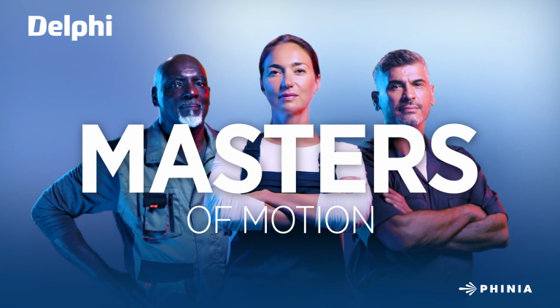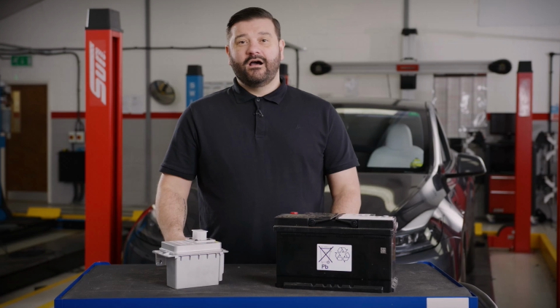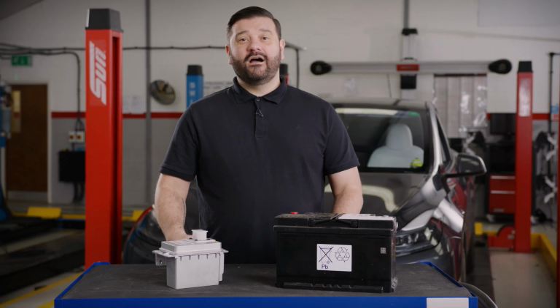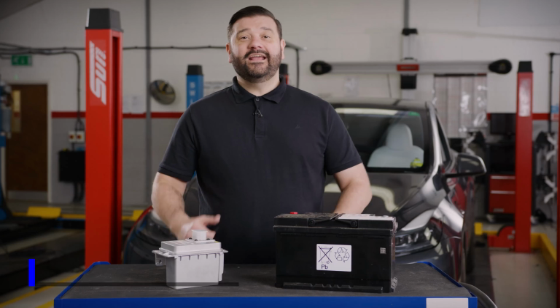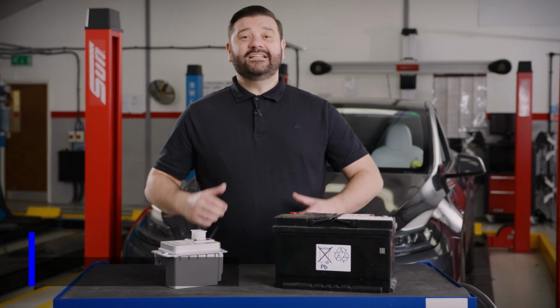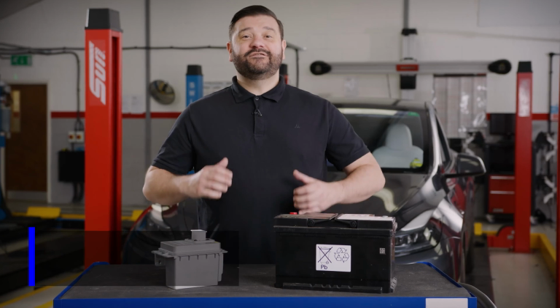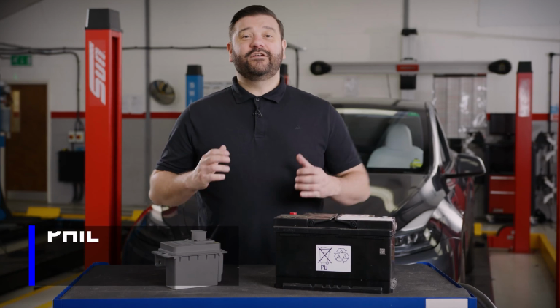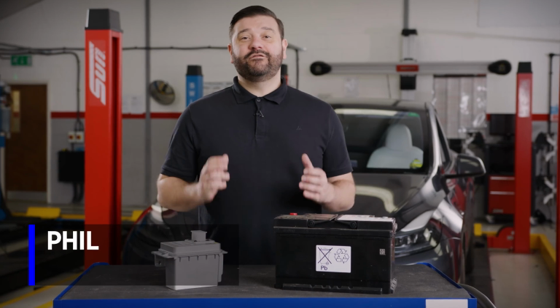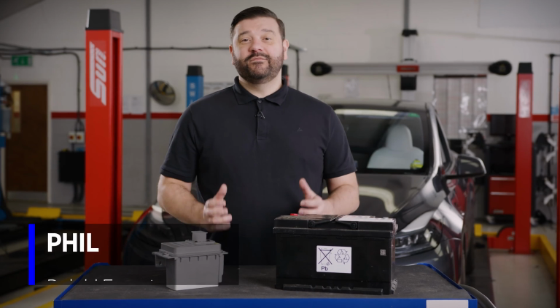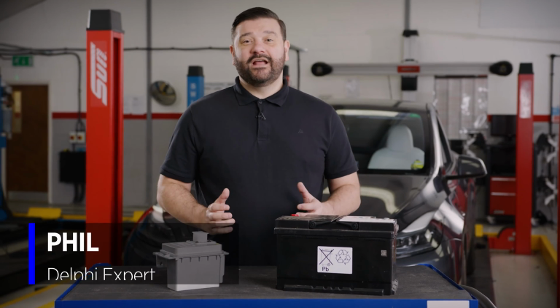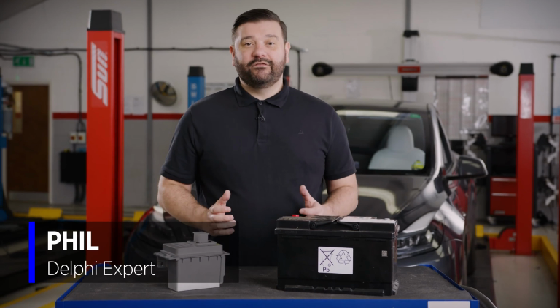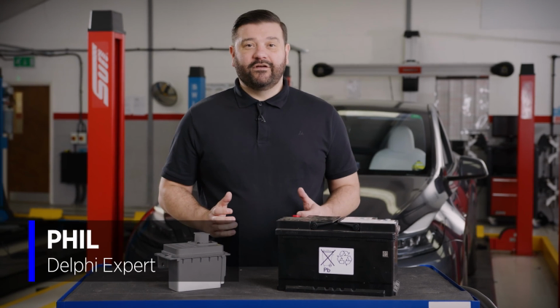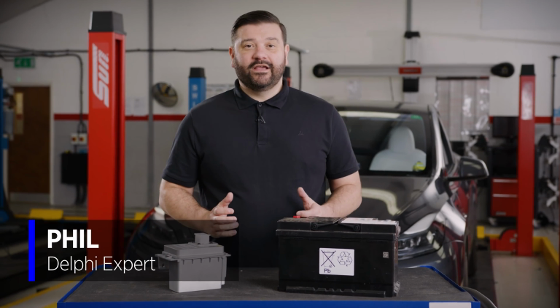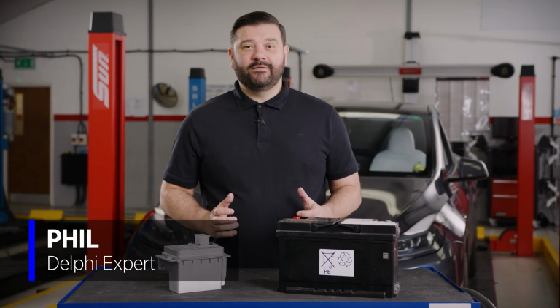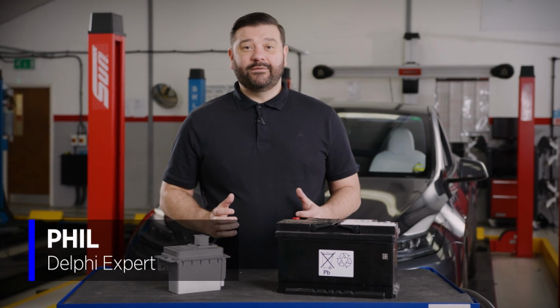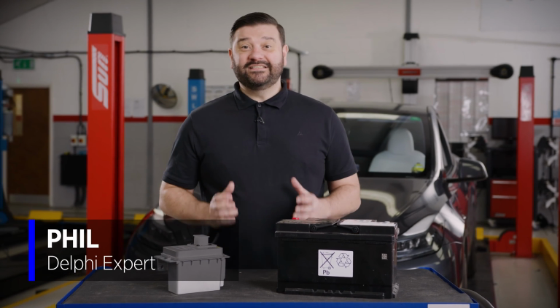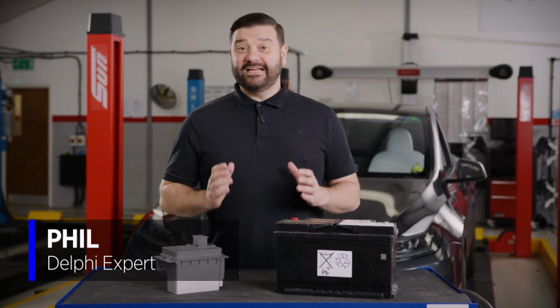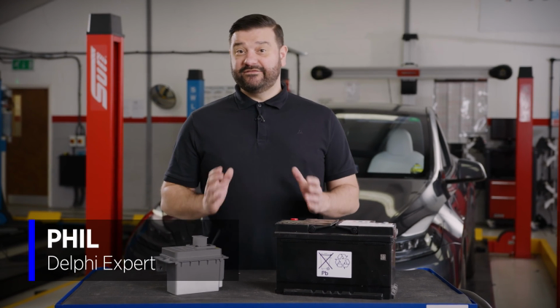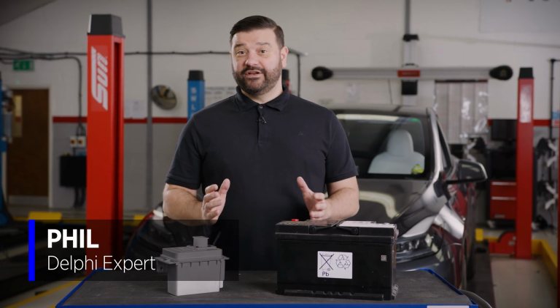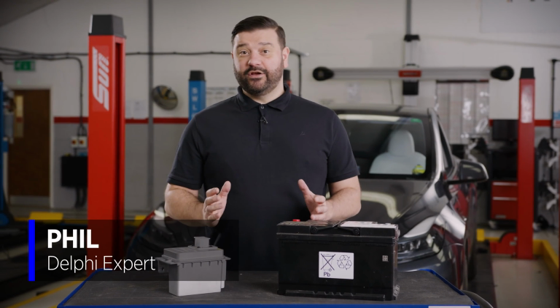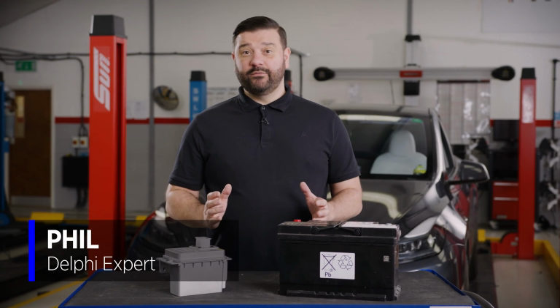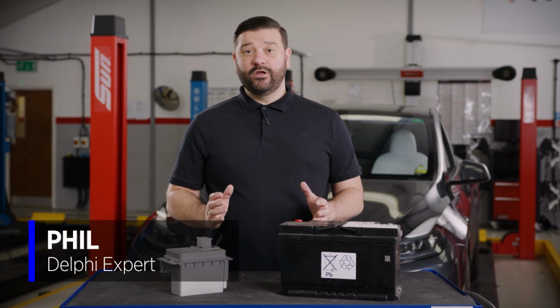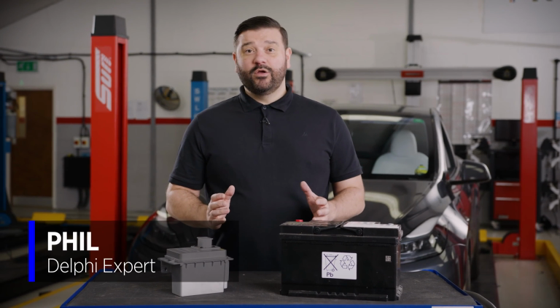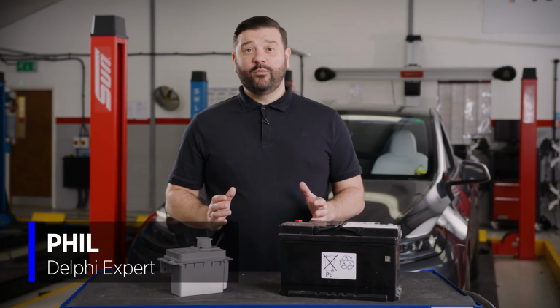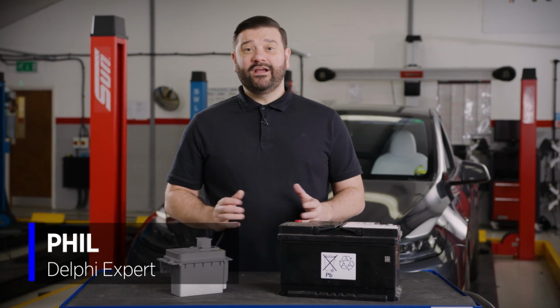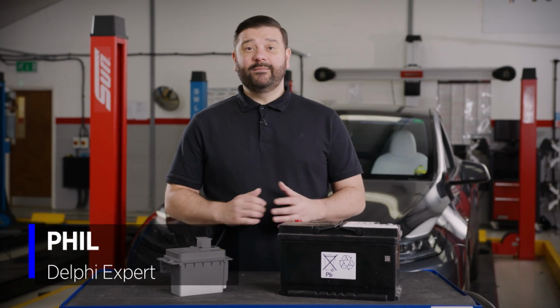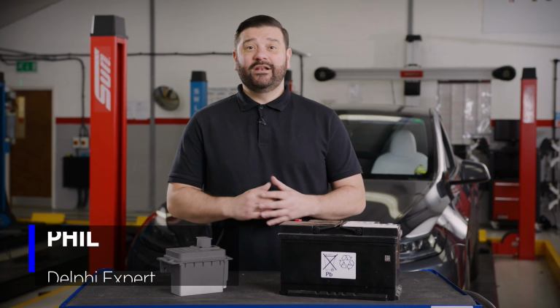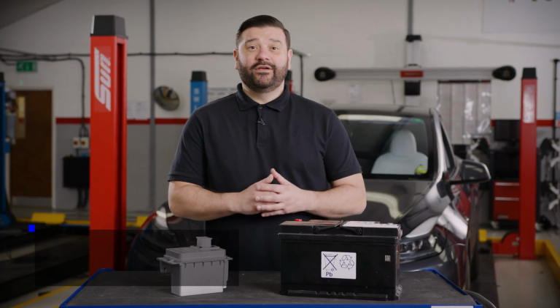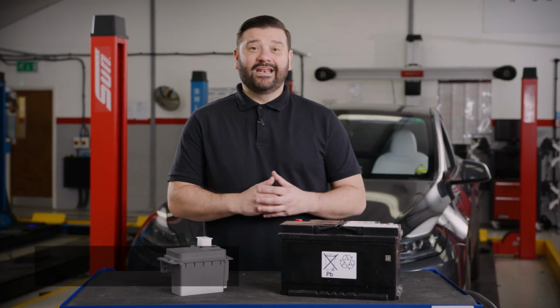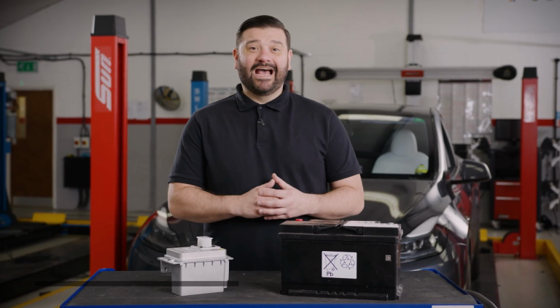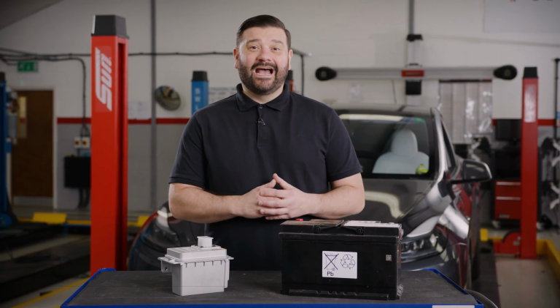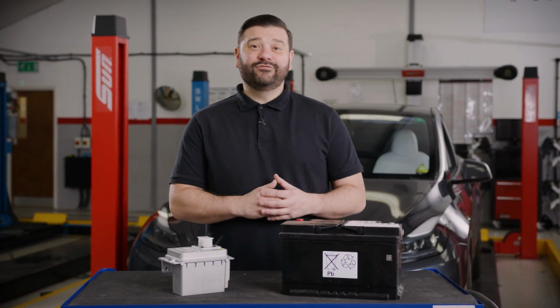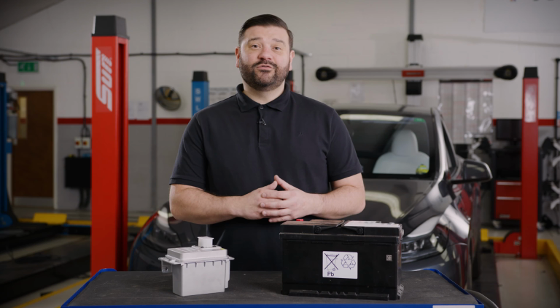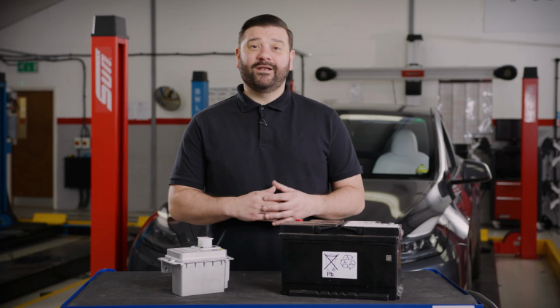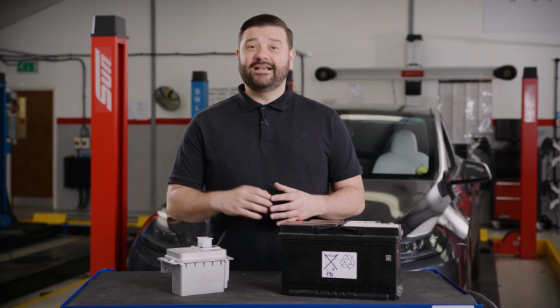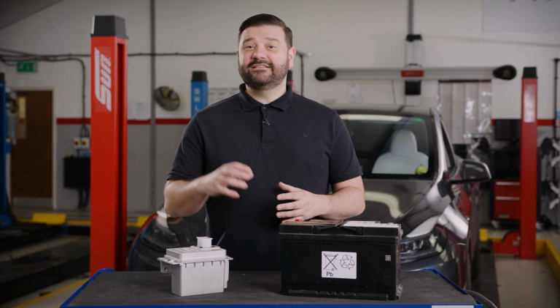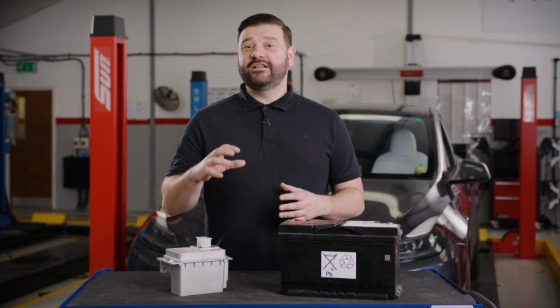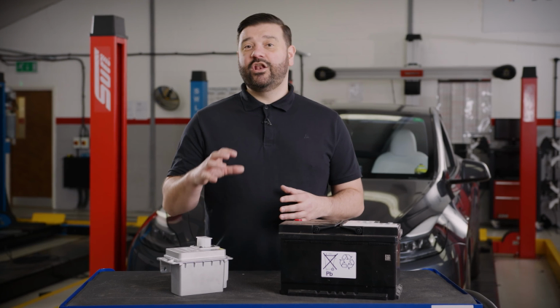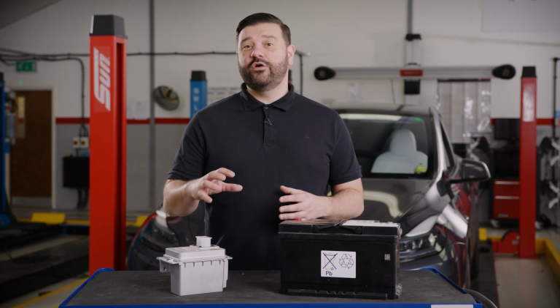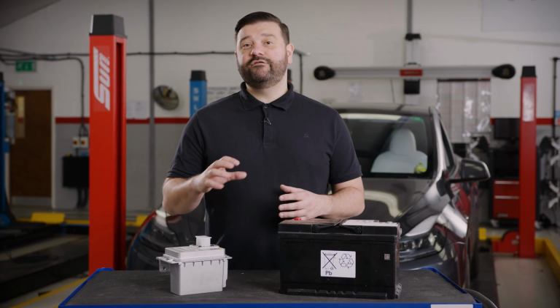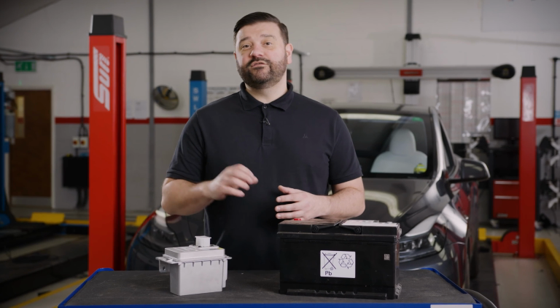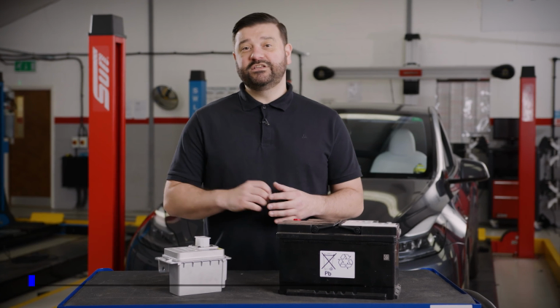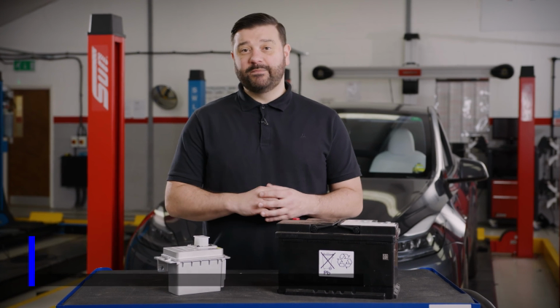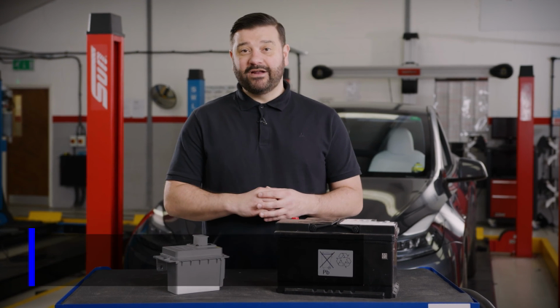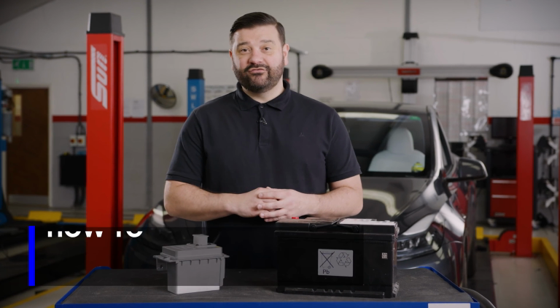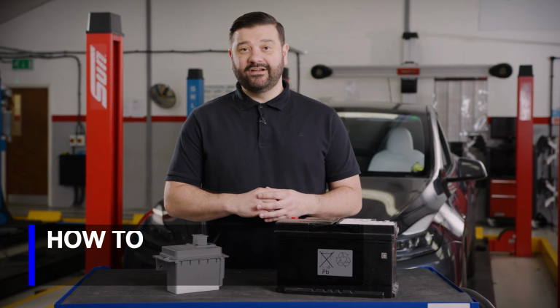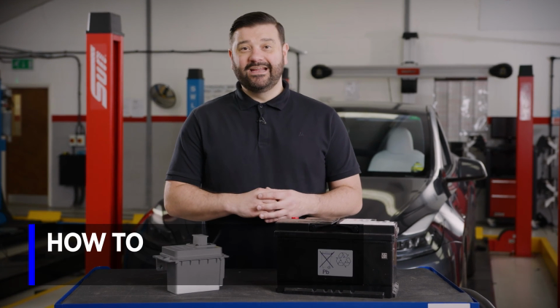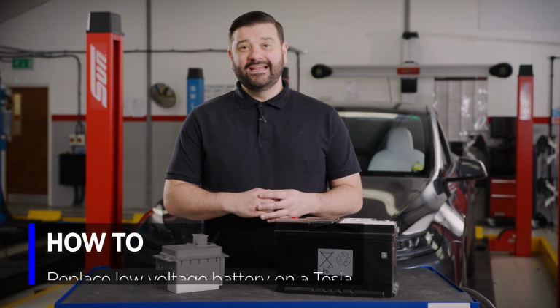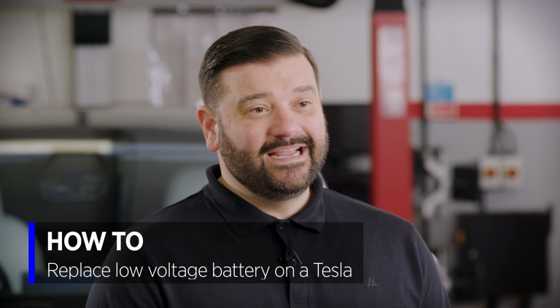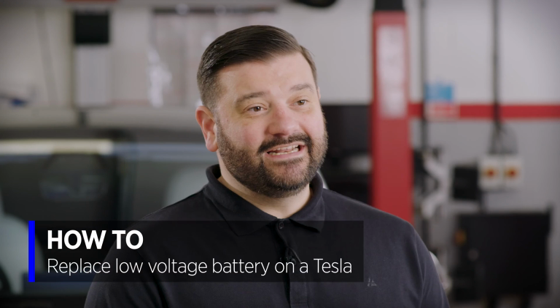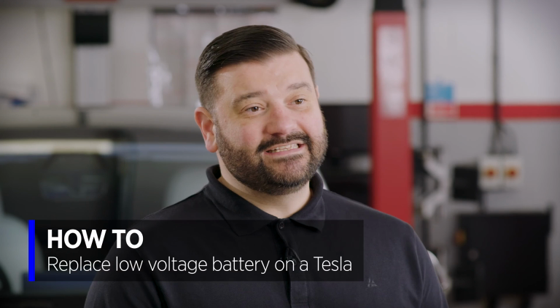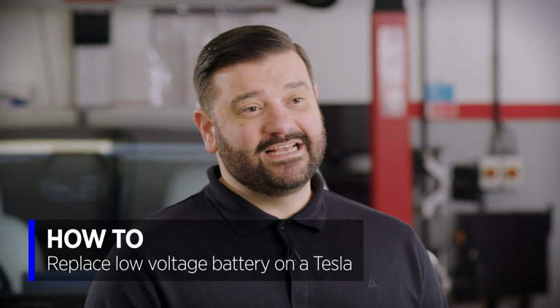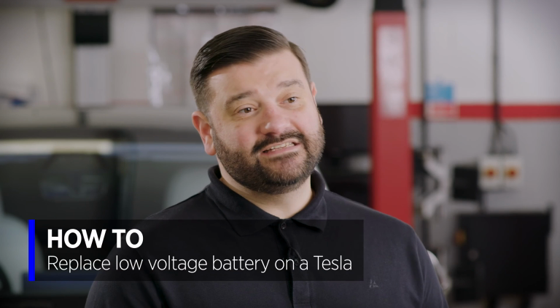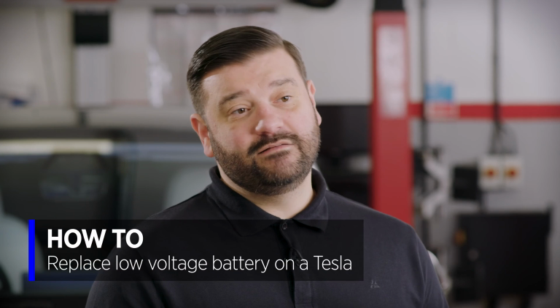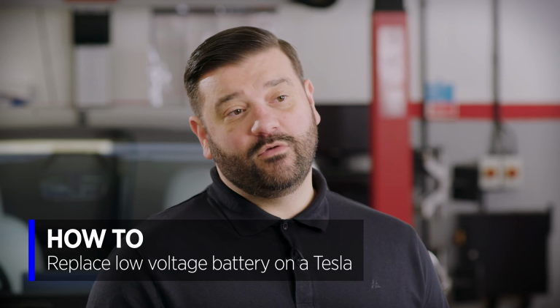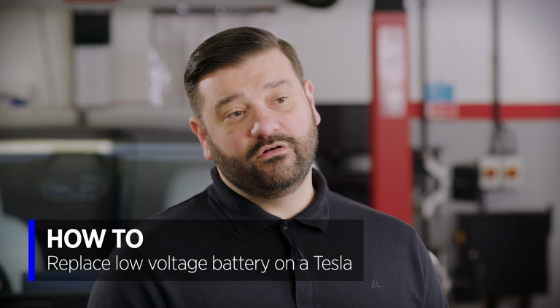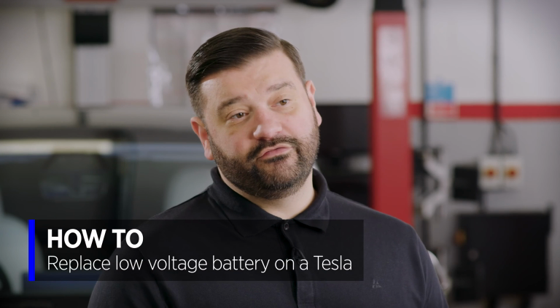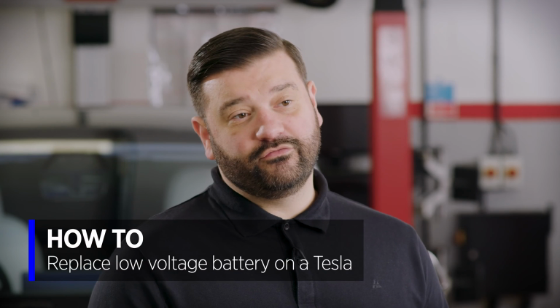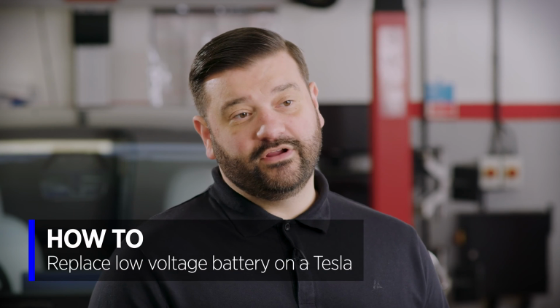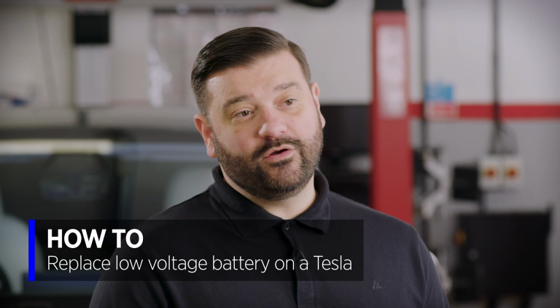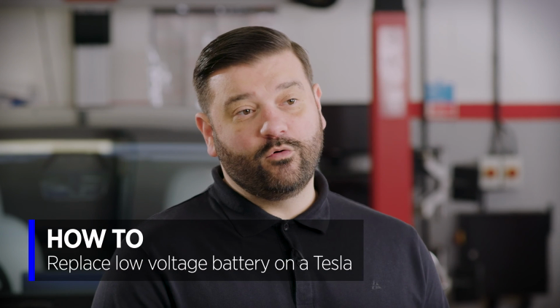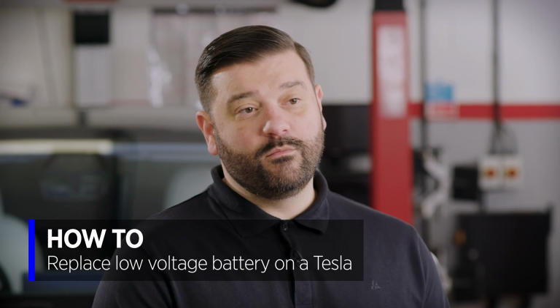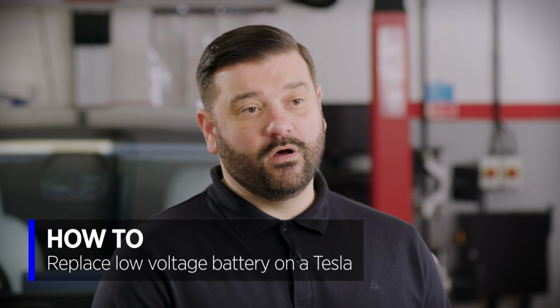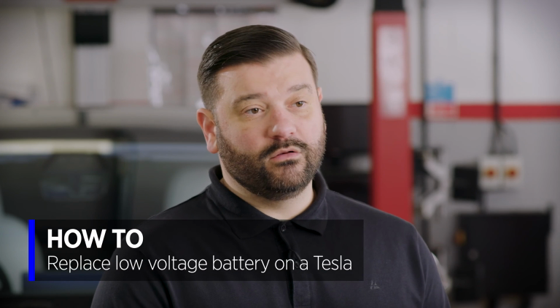Hi, it's Phil from Delphi. In today's video, we're going to be looking at how to replace the low voltage battery in a Tesla Model 3 or Model Y.